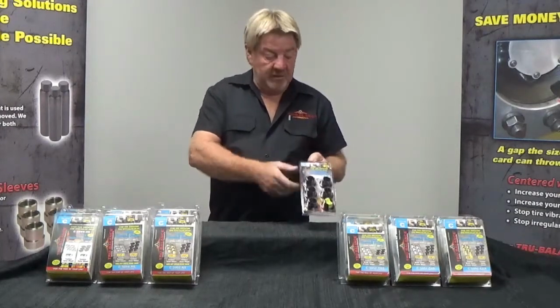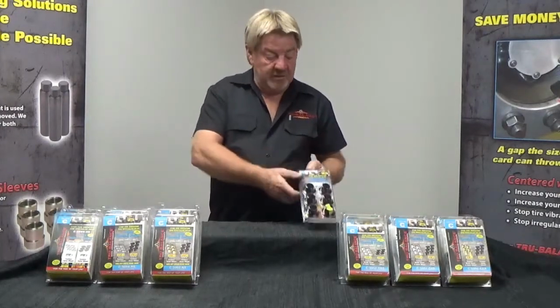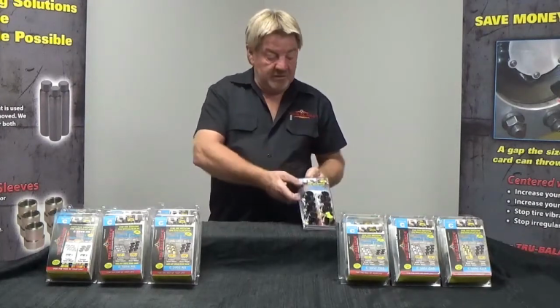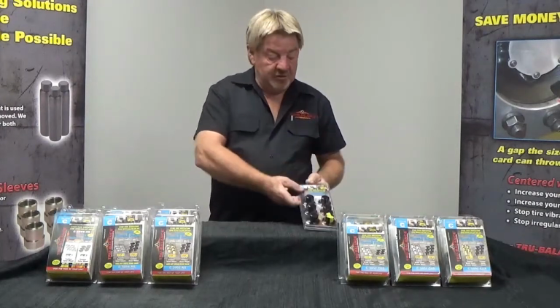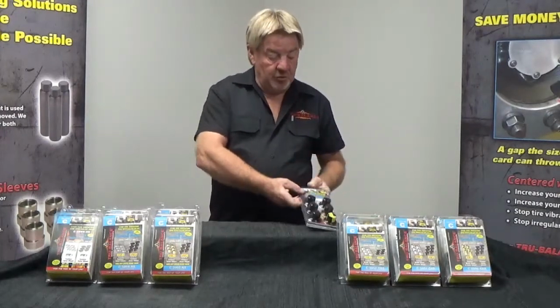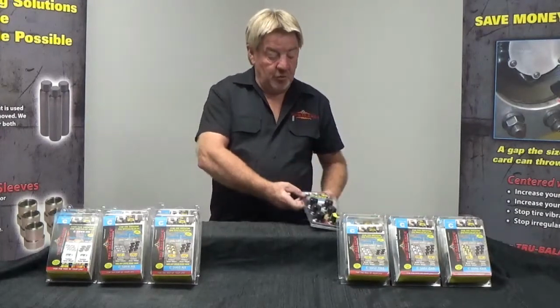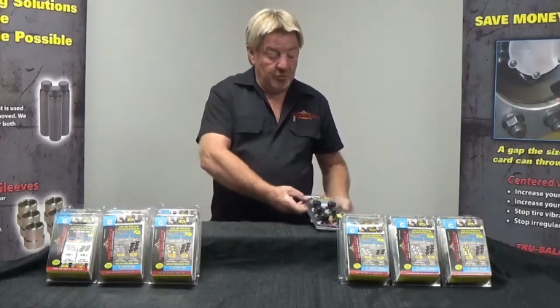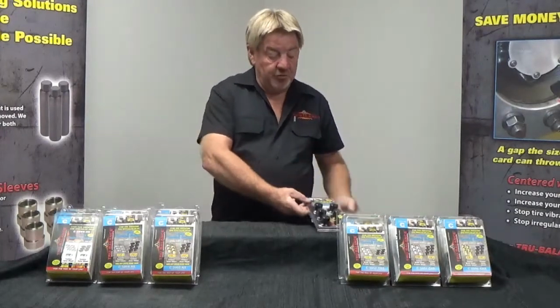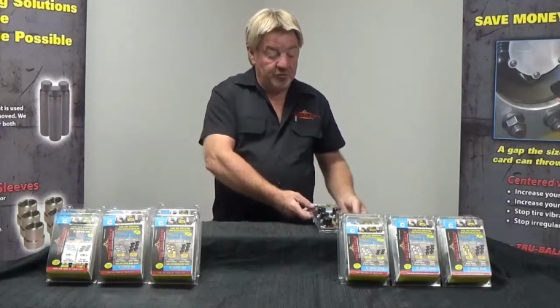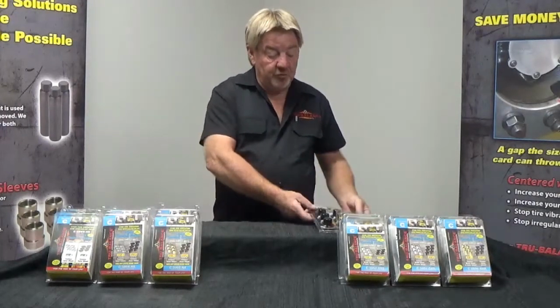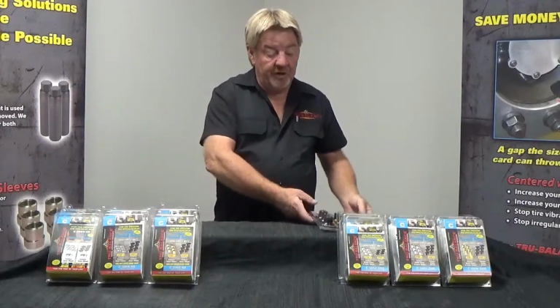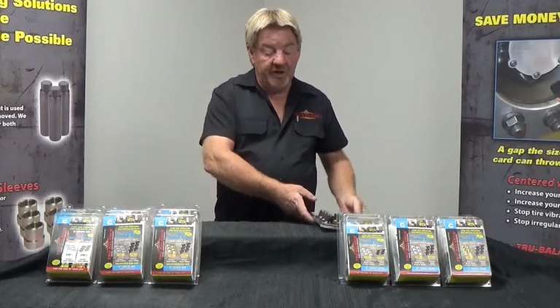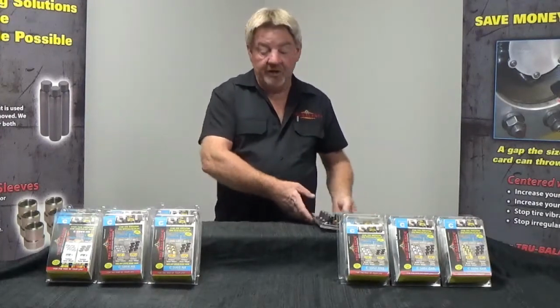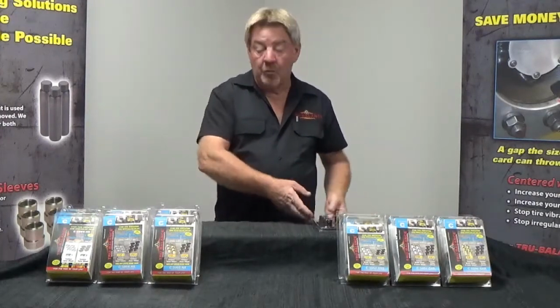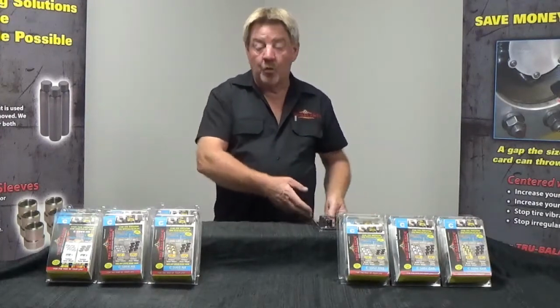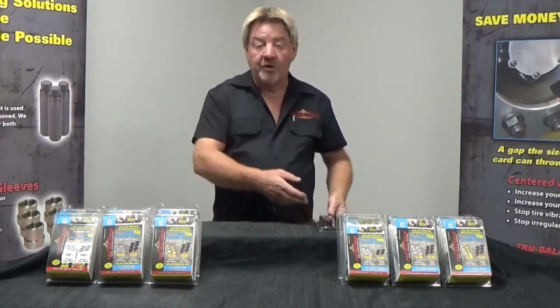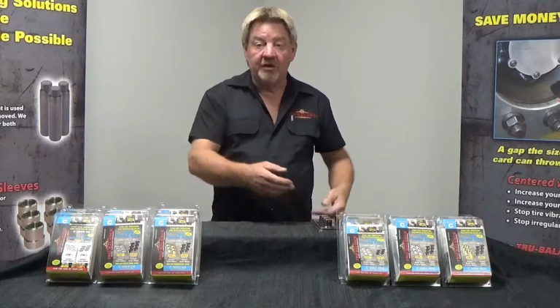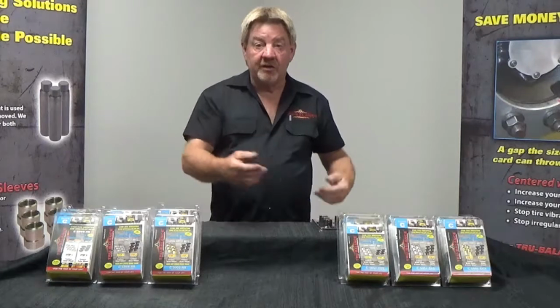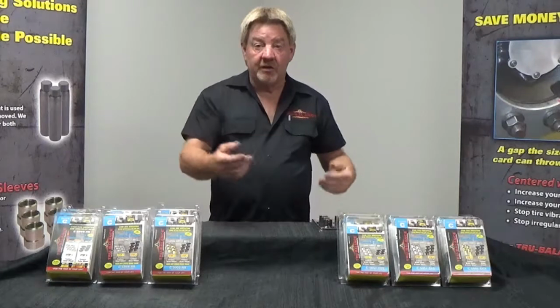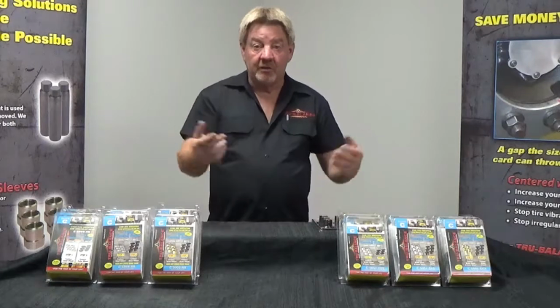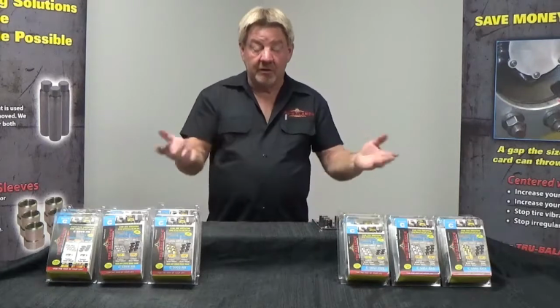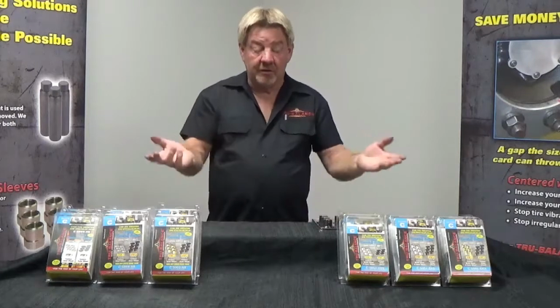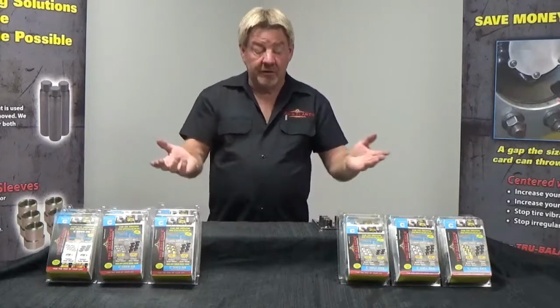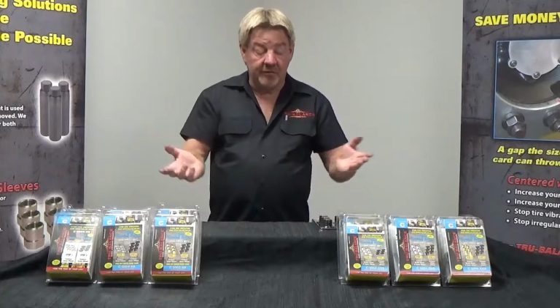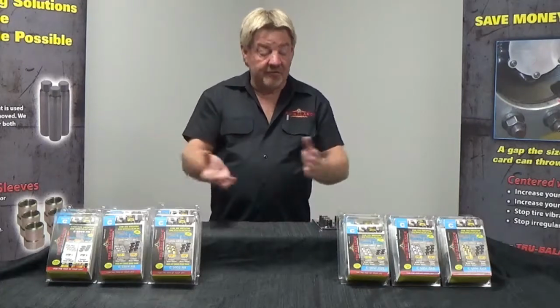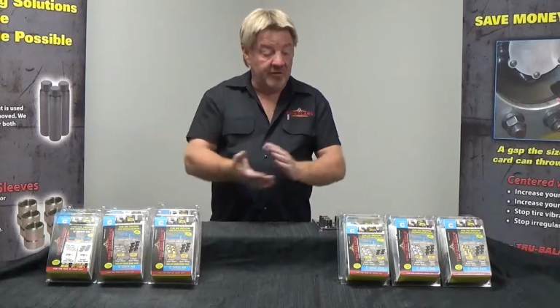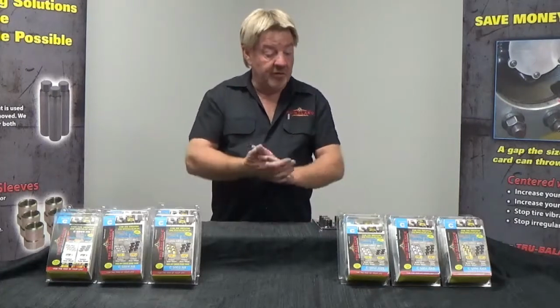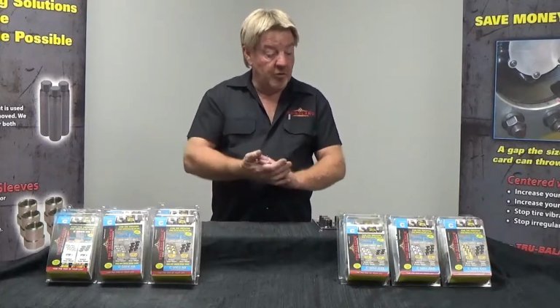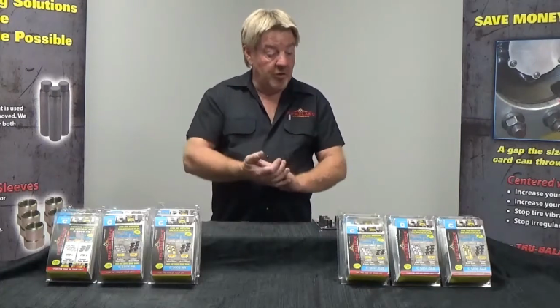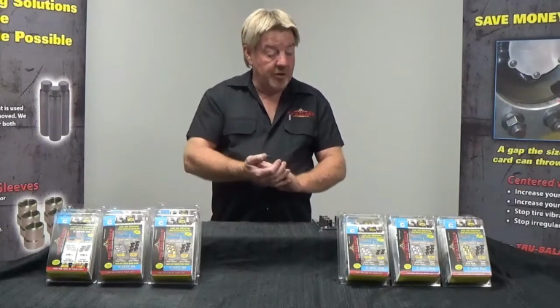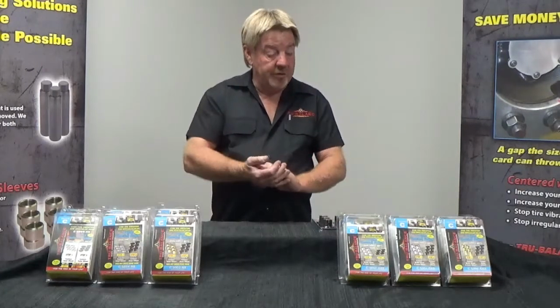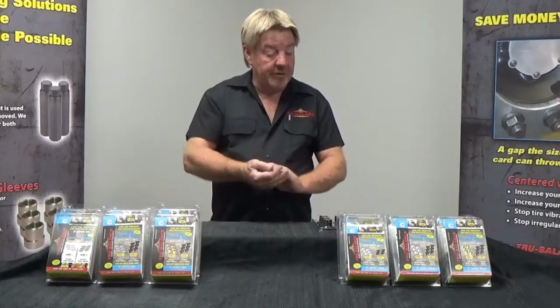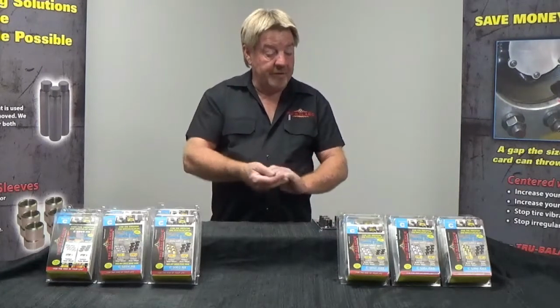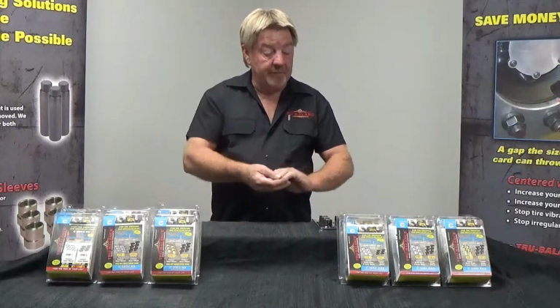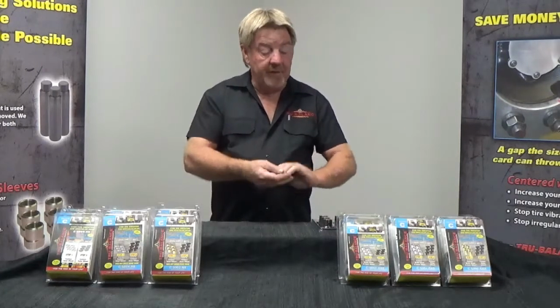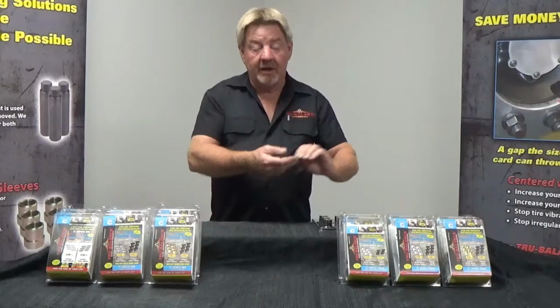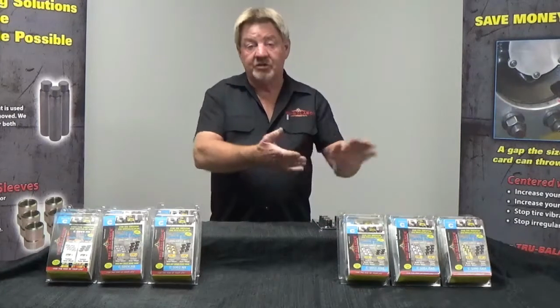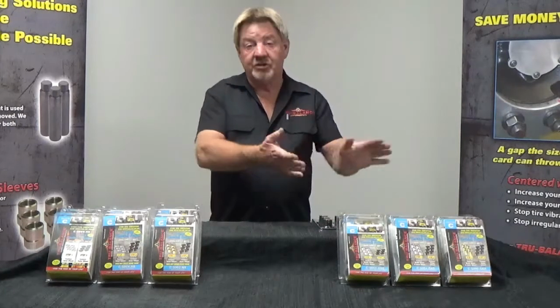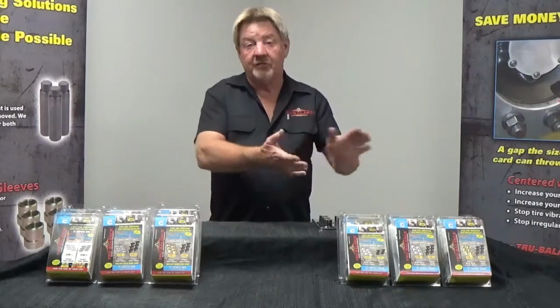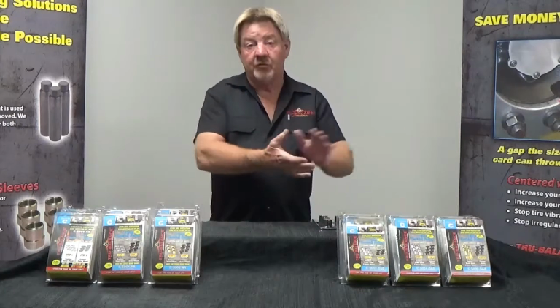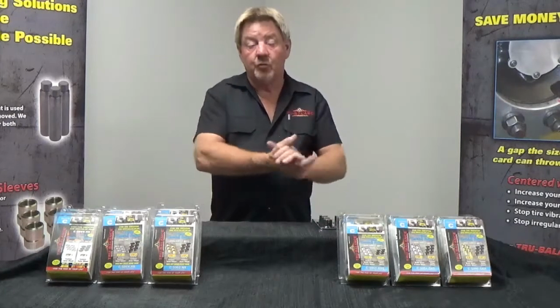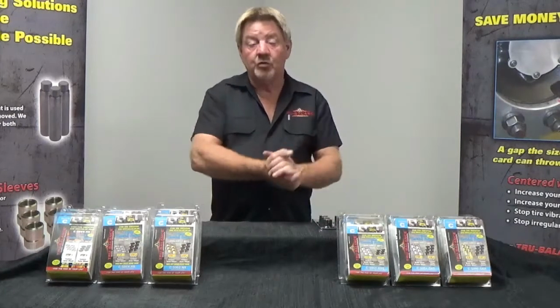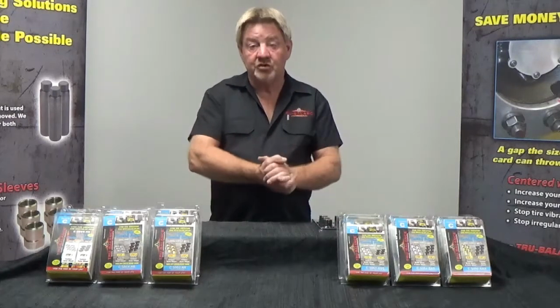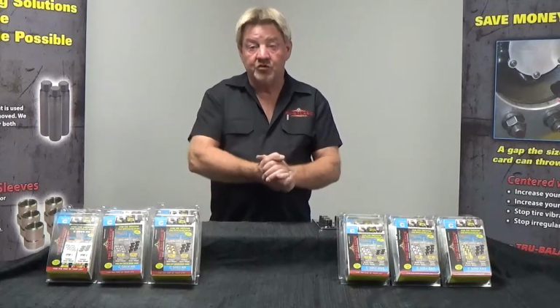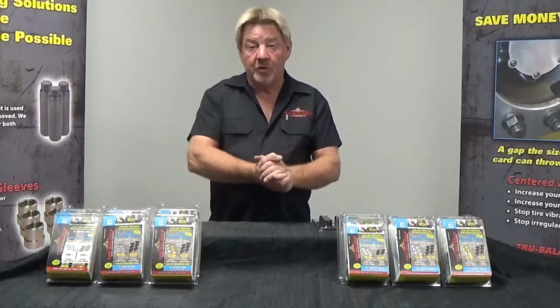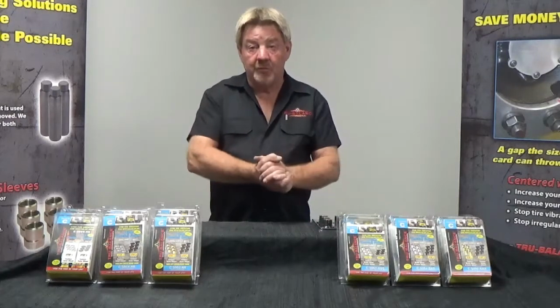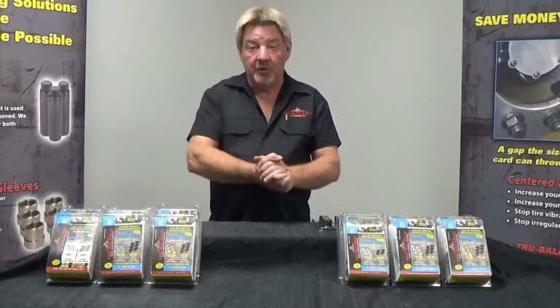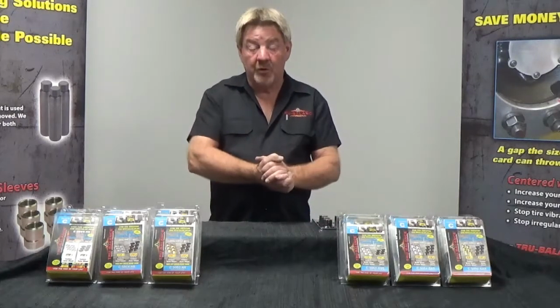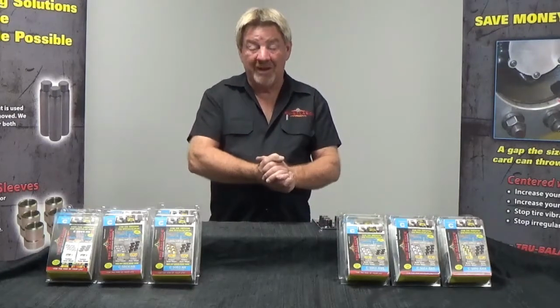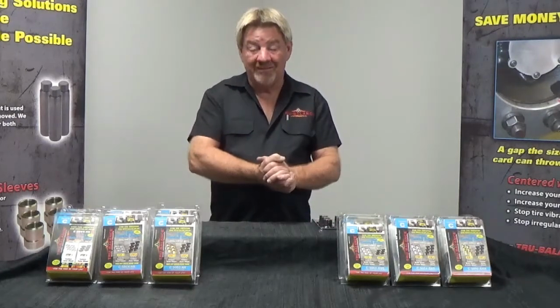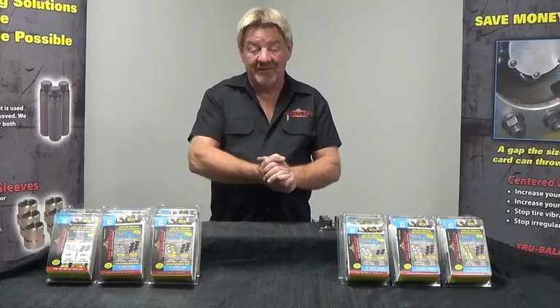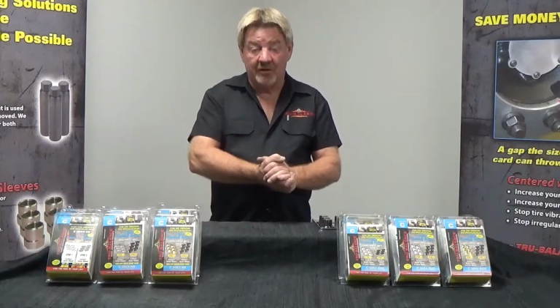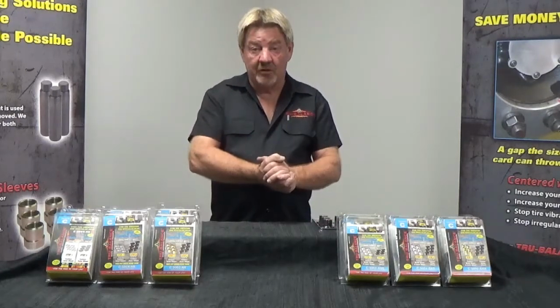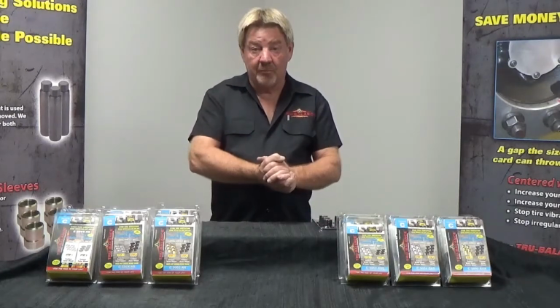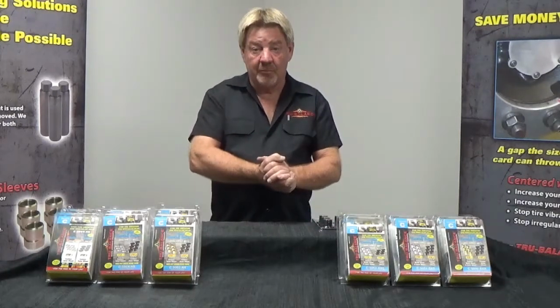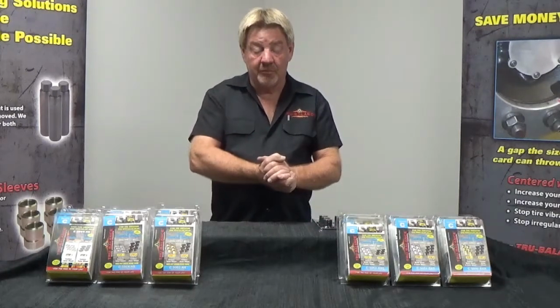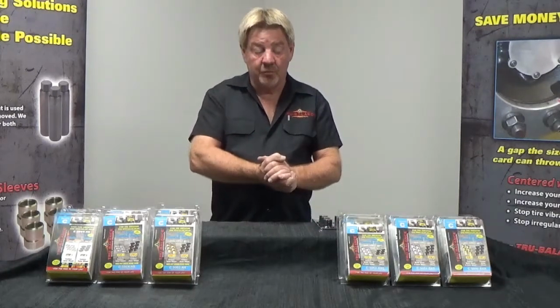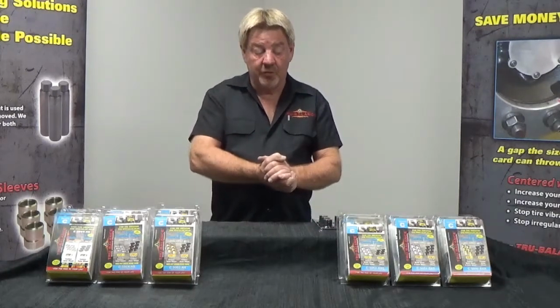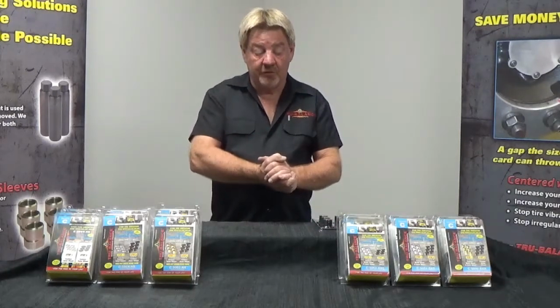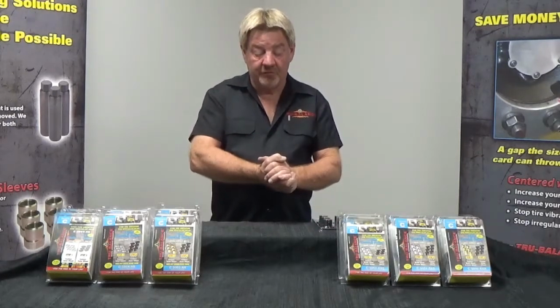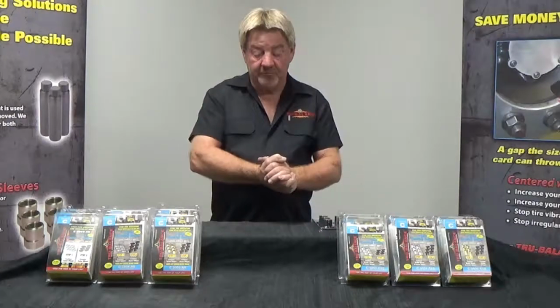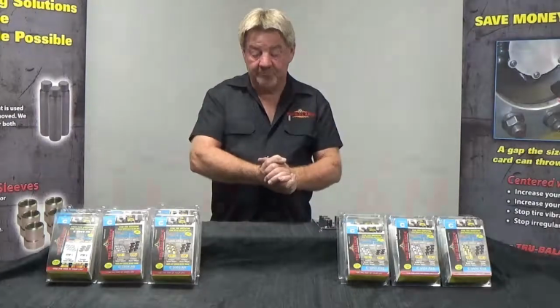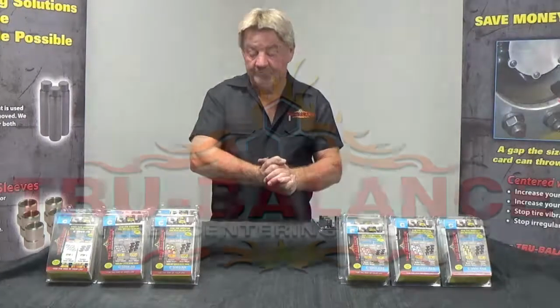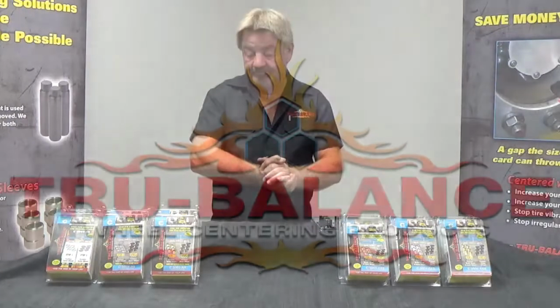We'll get into more detail in another video on how to check for which drums we can center up in wheels.